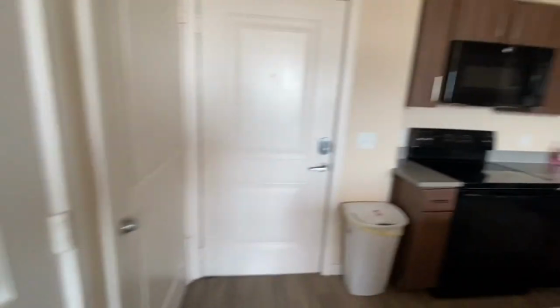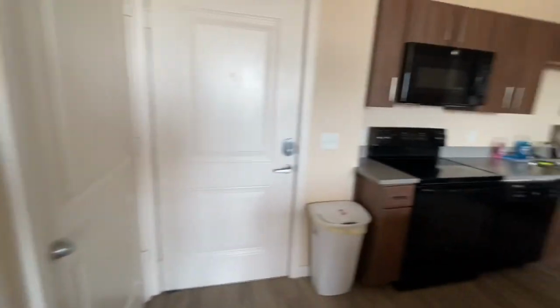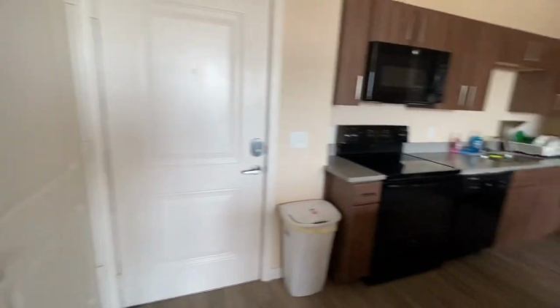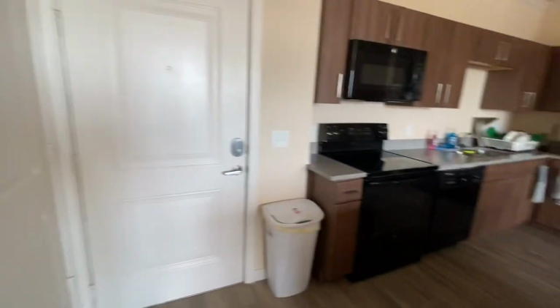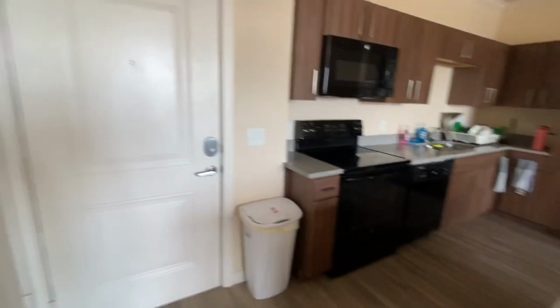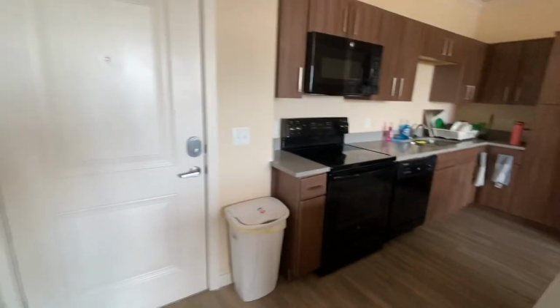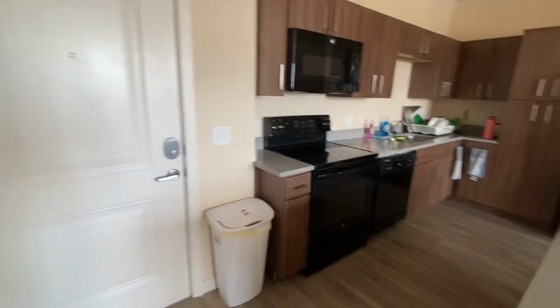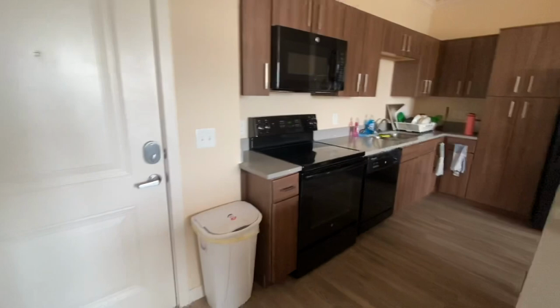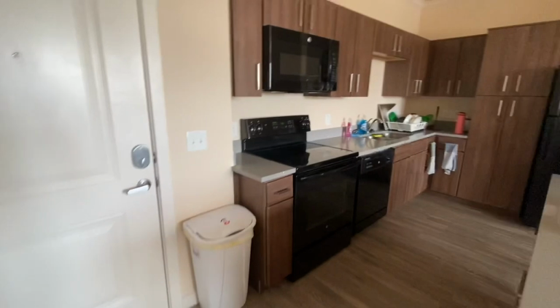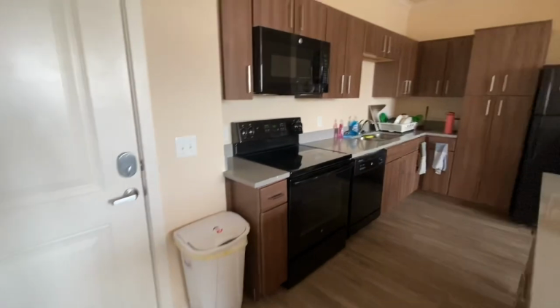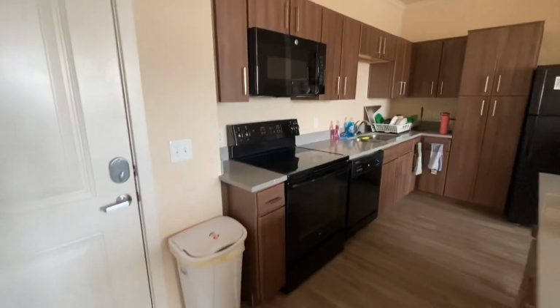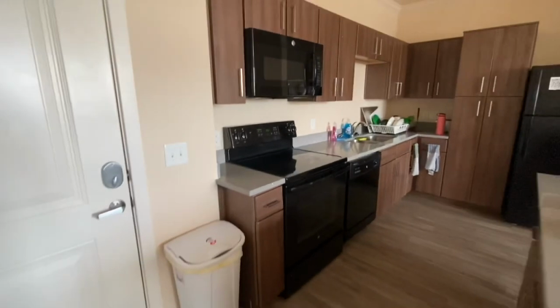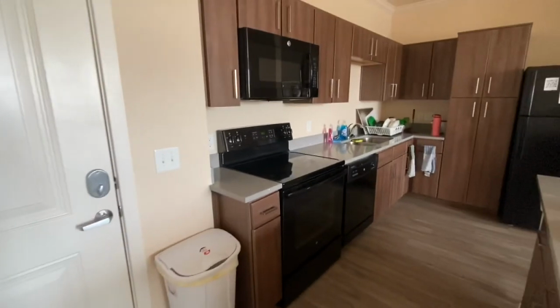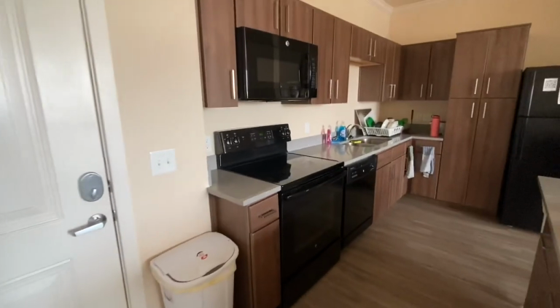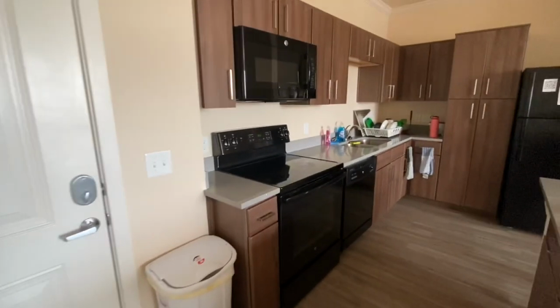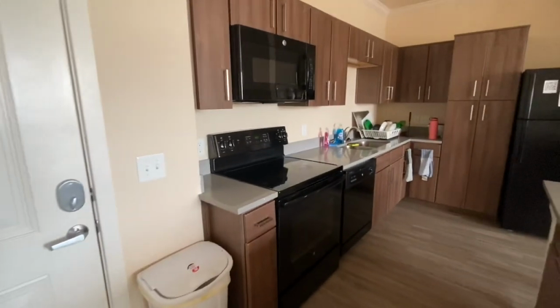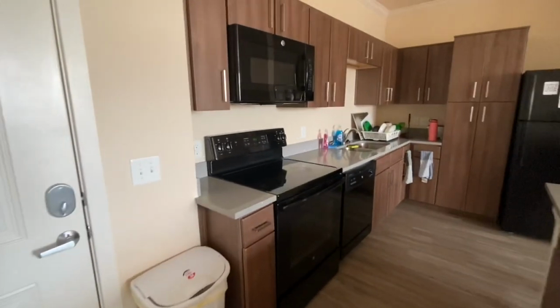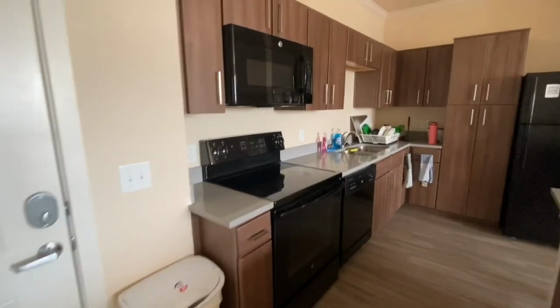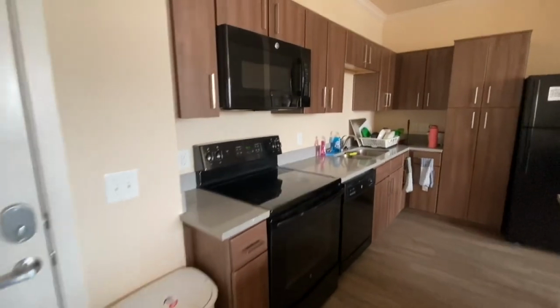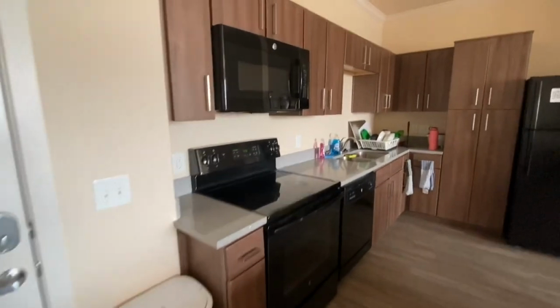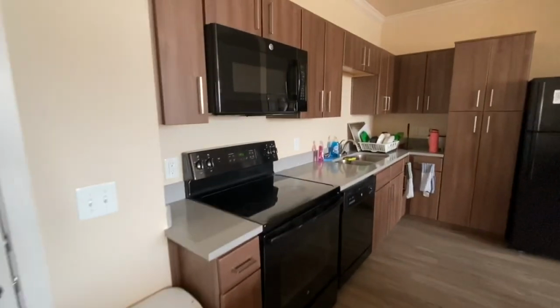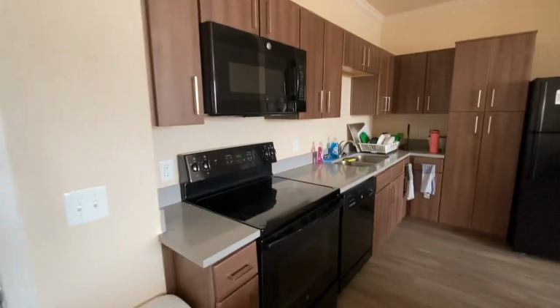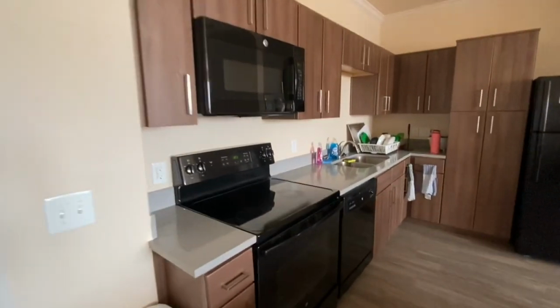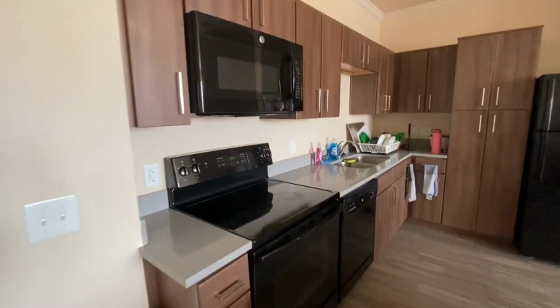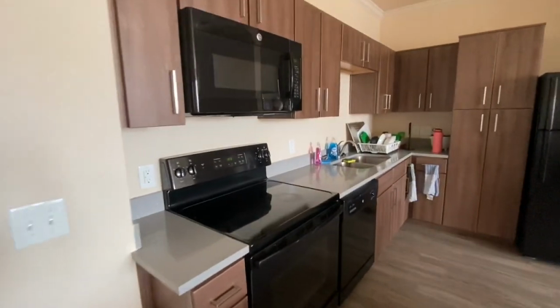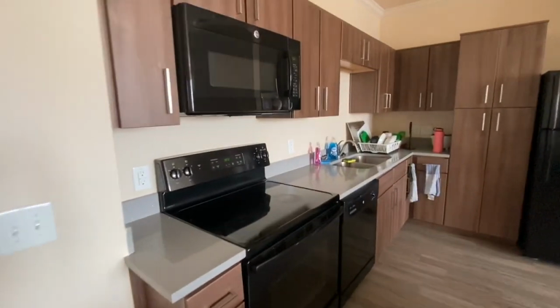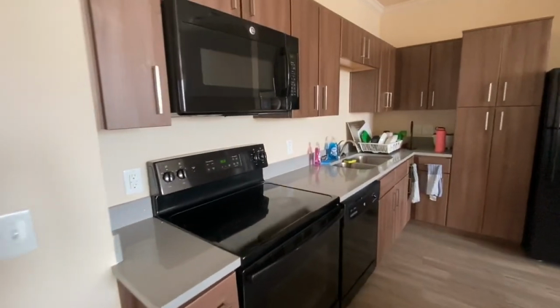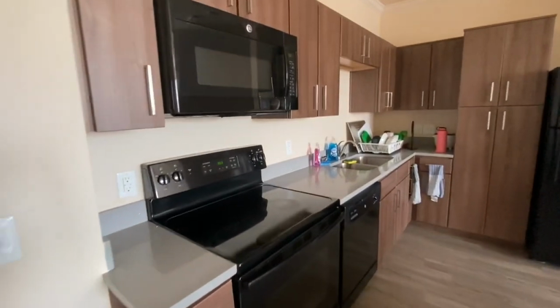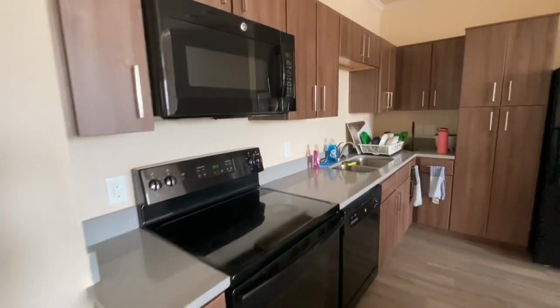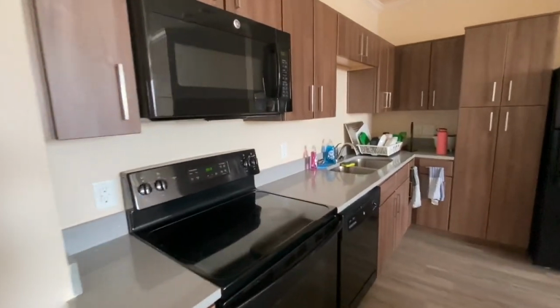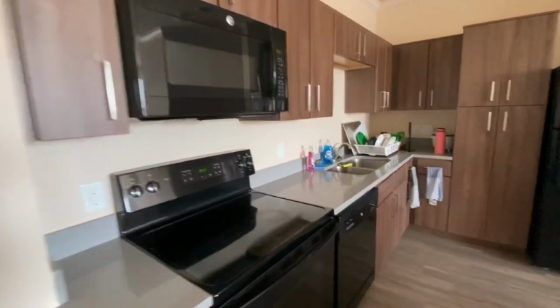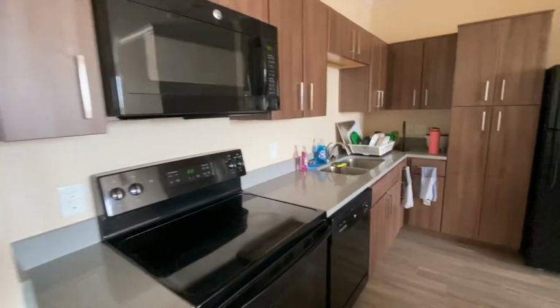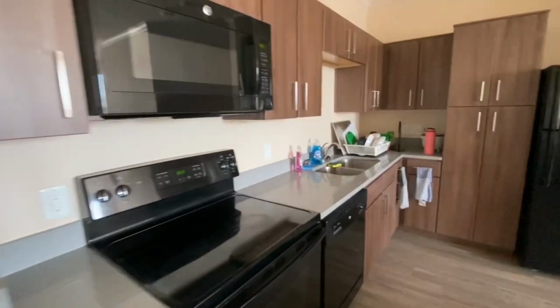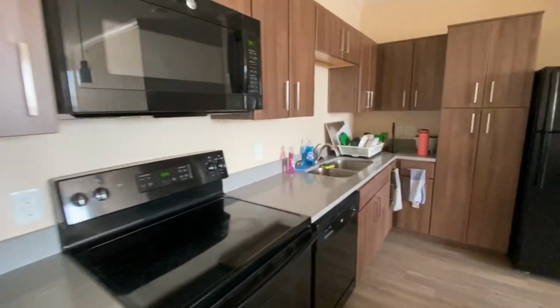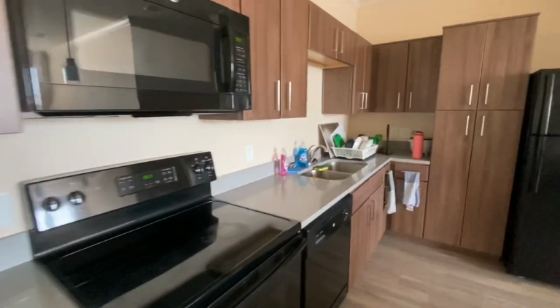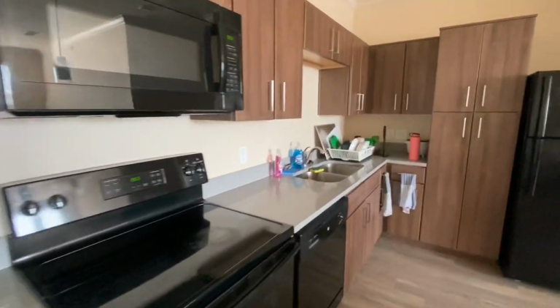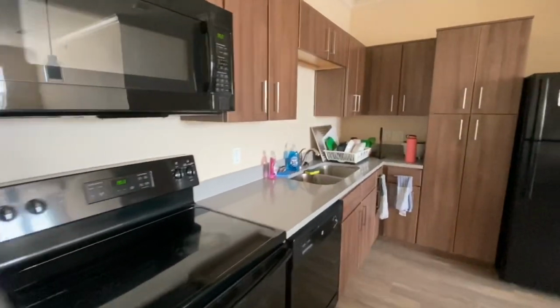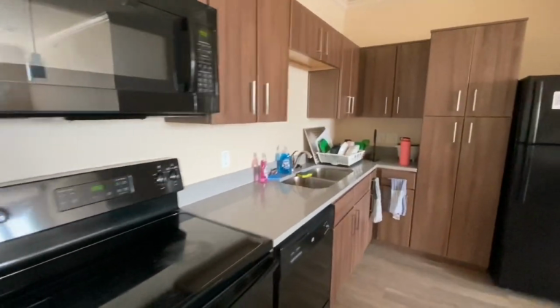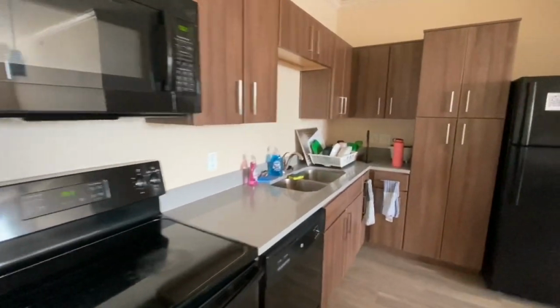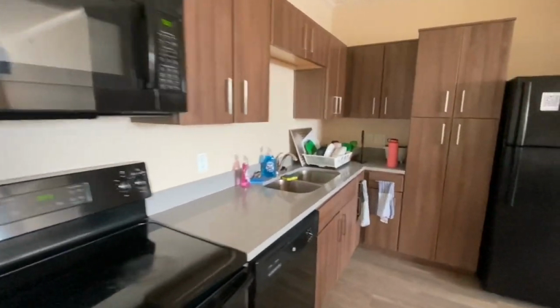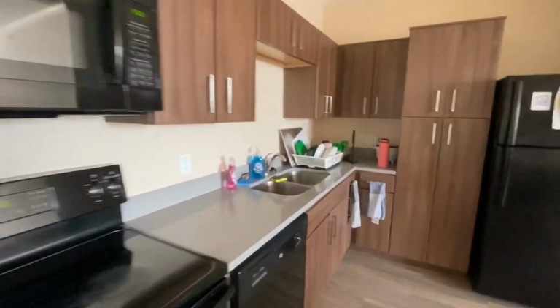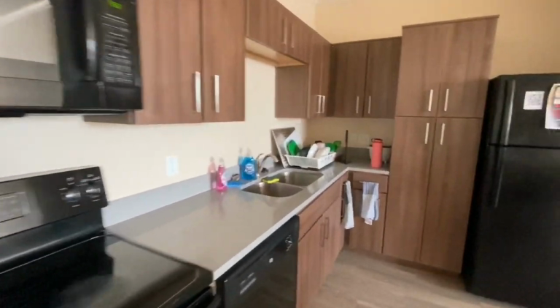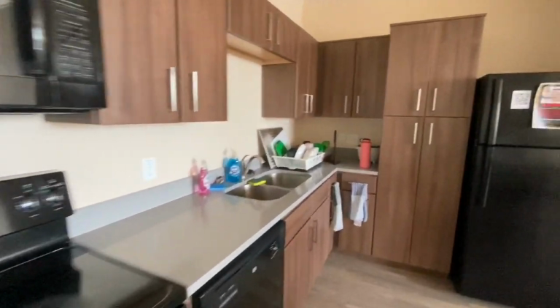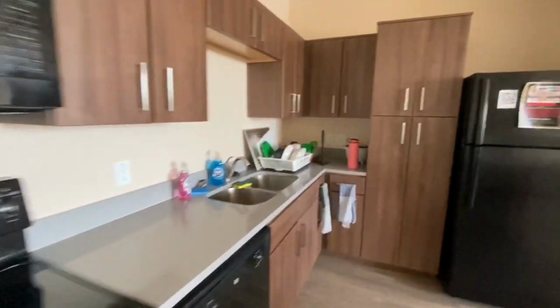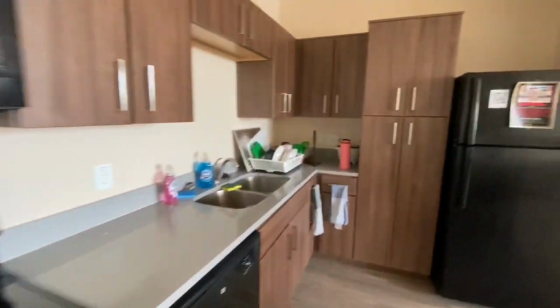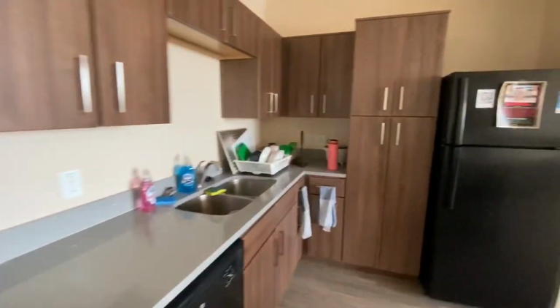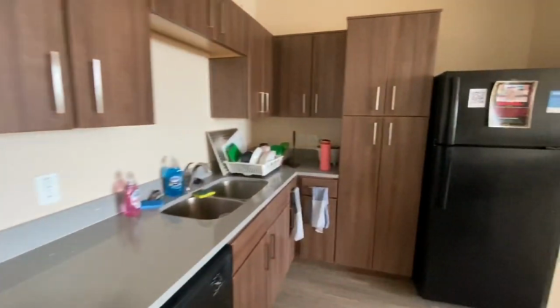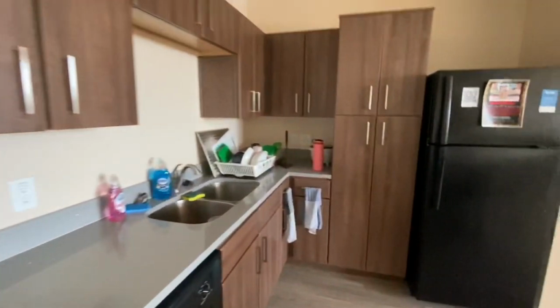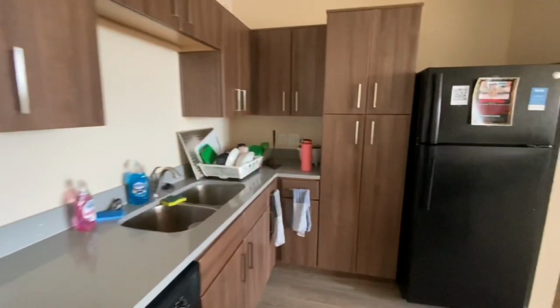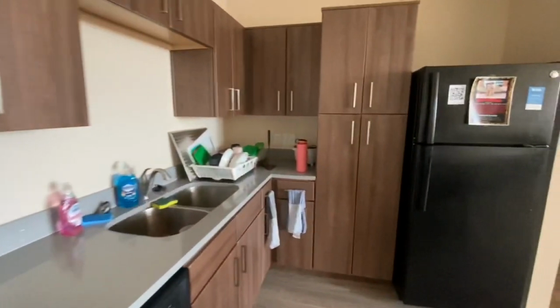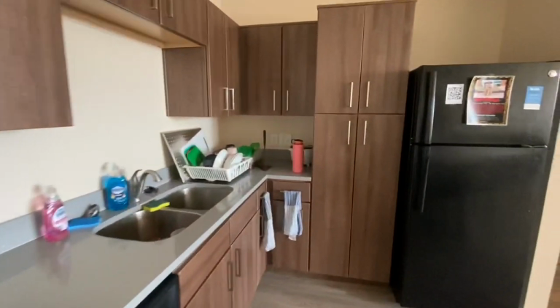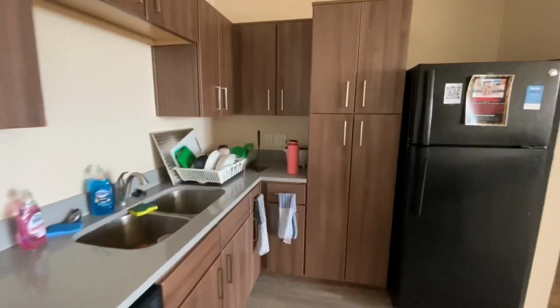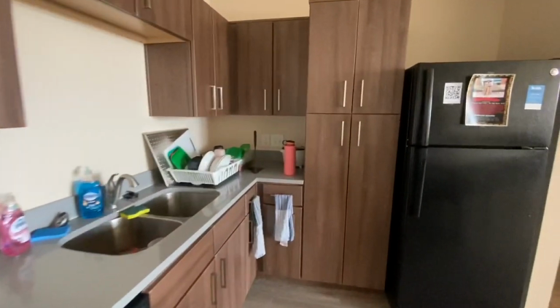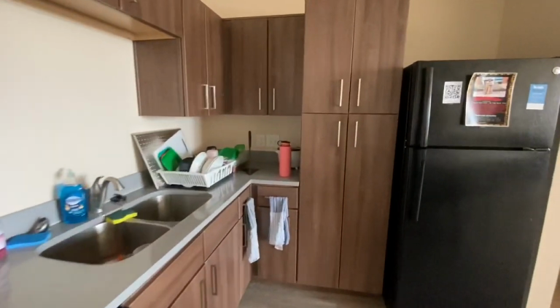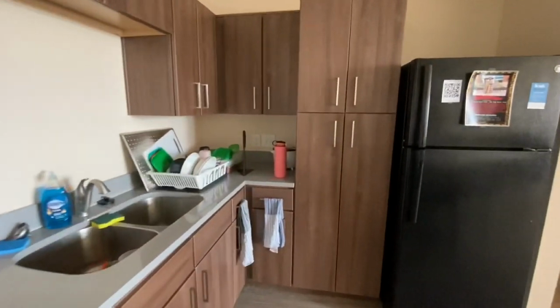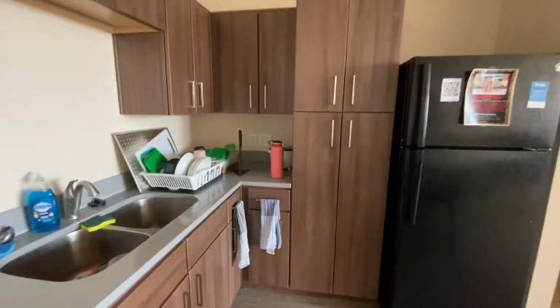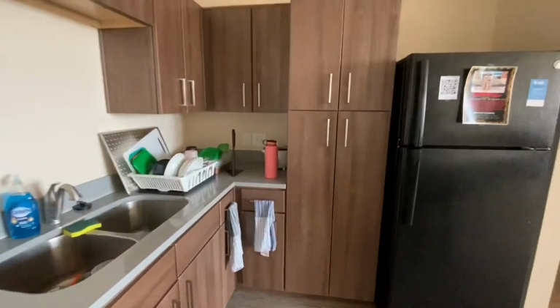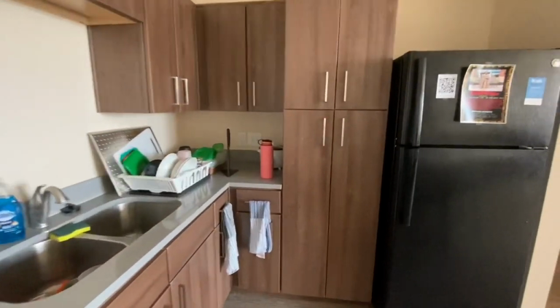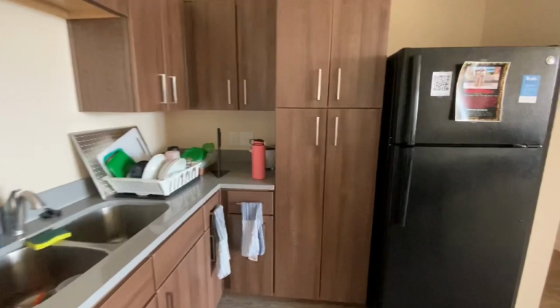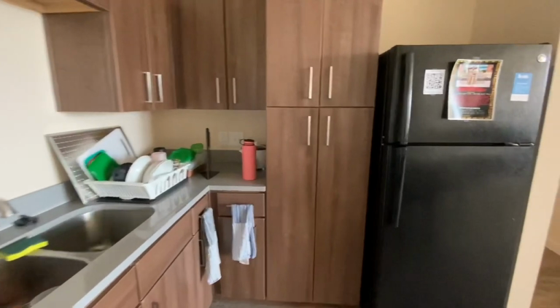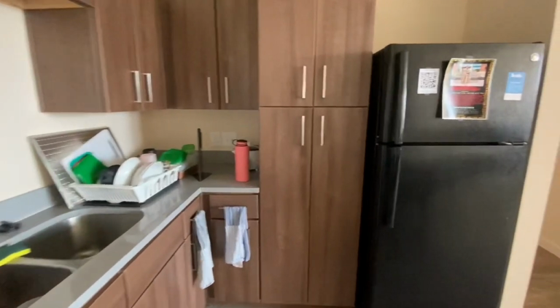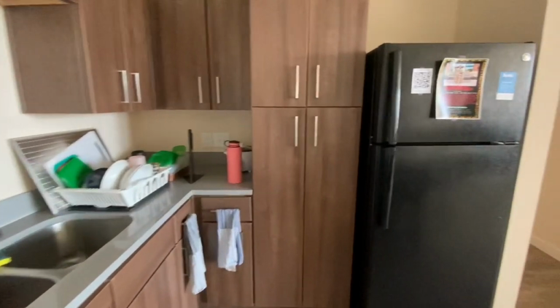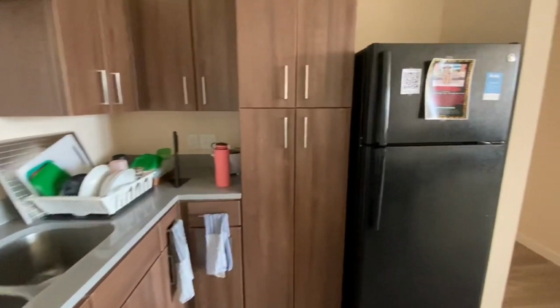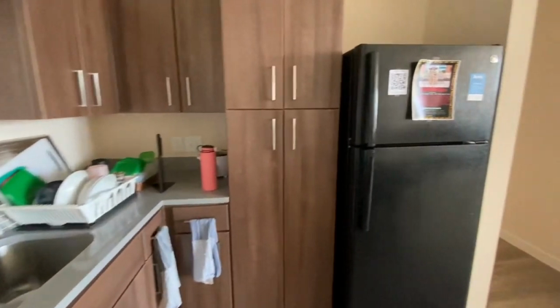We share a full-size kitchen which has a stove, an oven, a microwave, a refrigerator, a freezer, and much more.